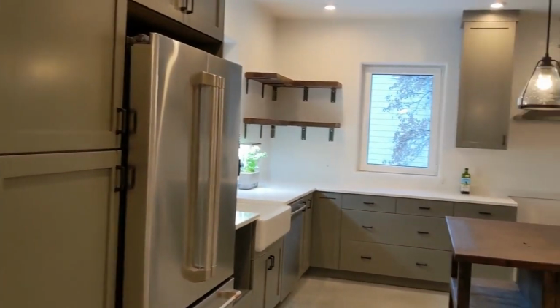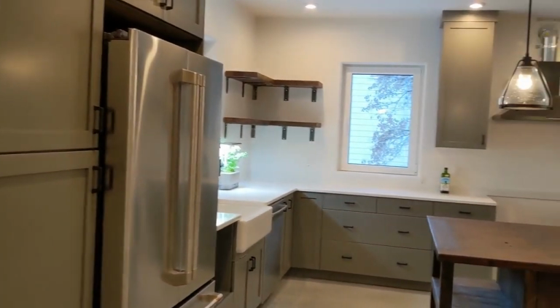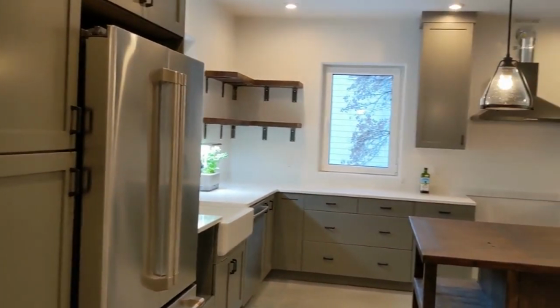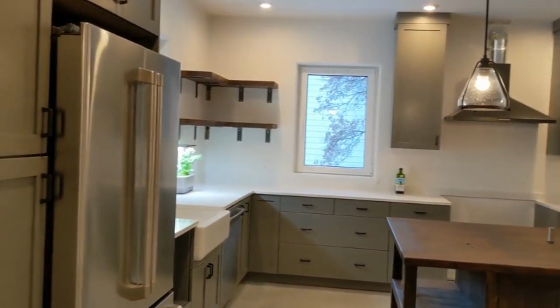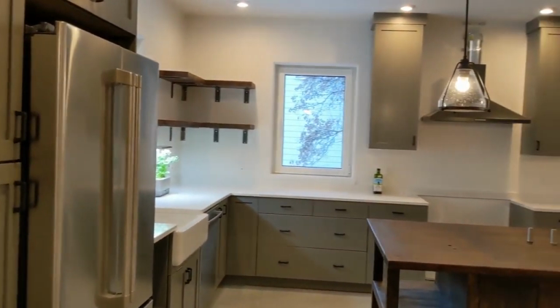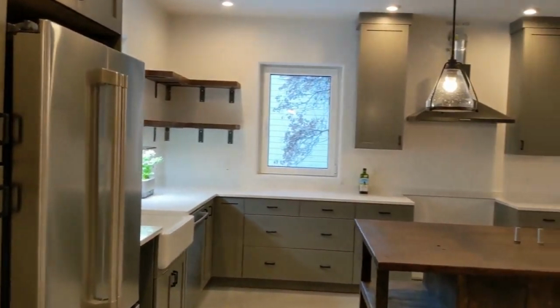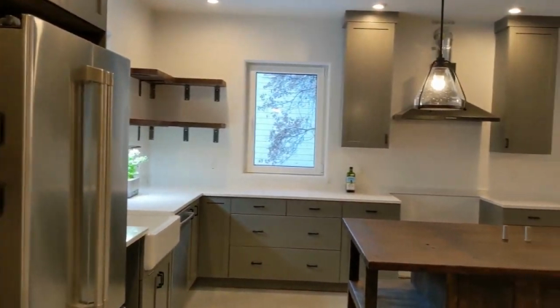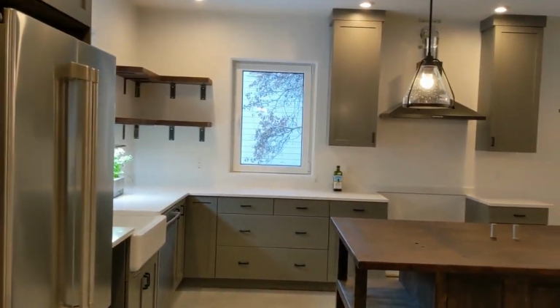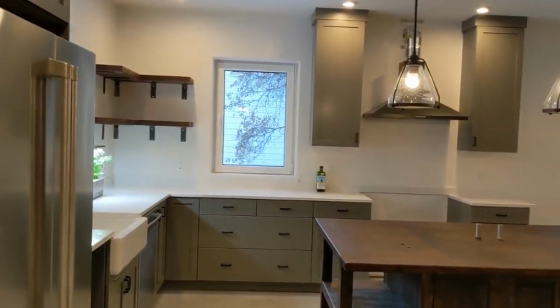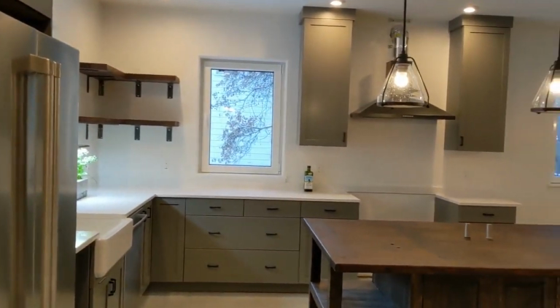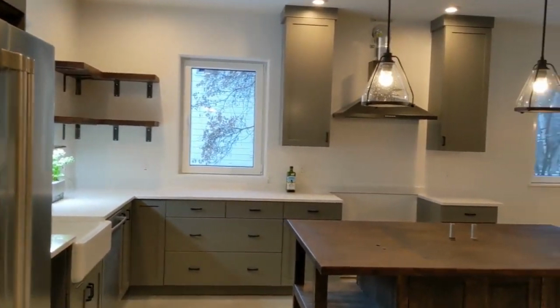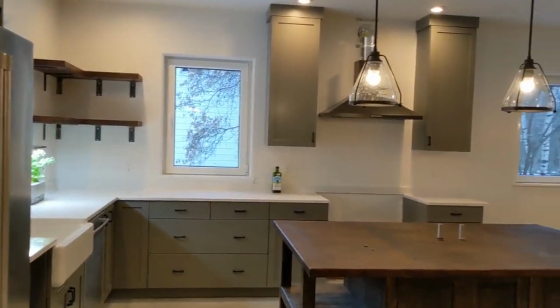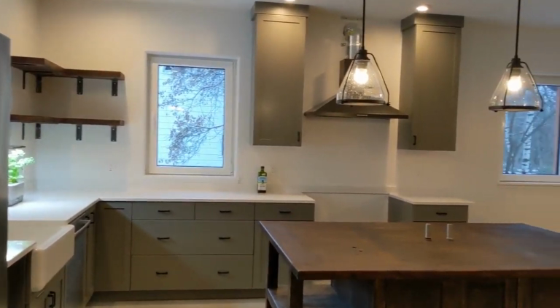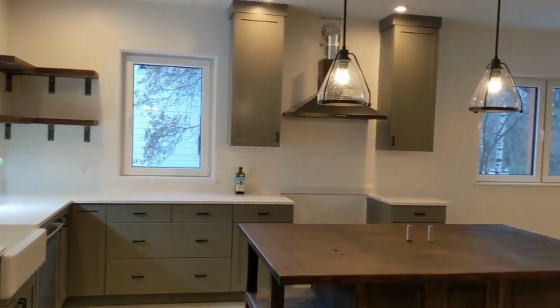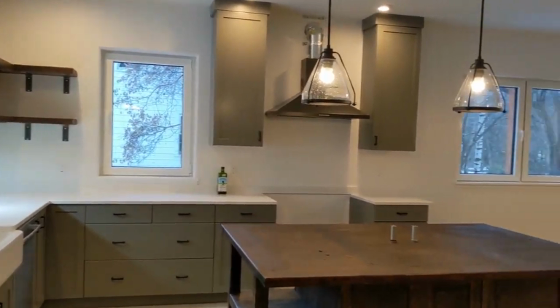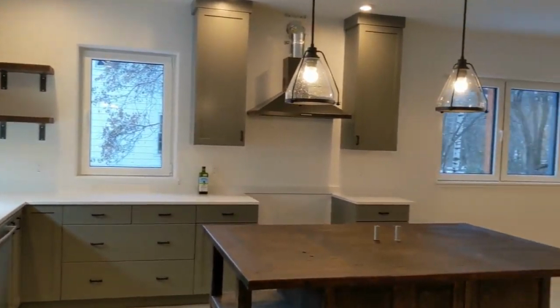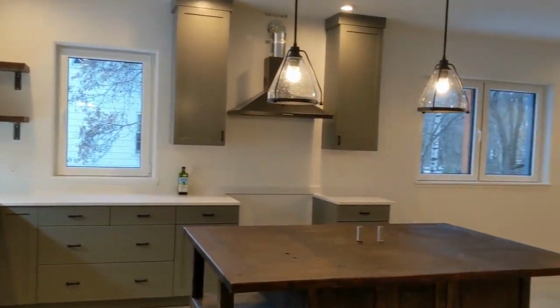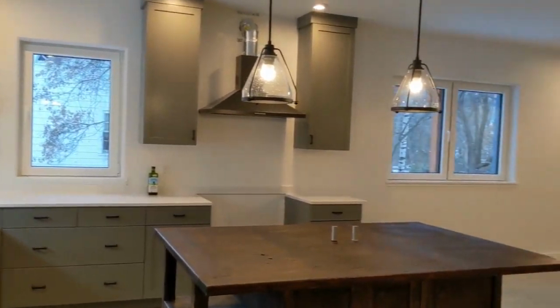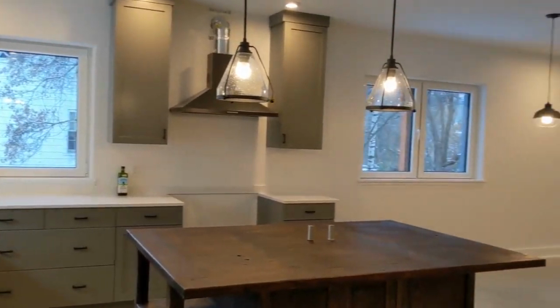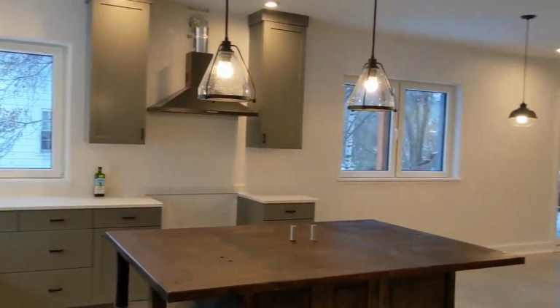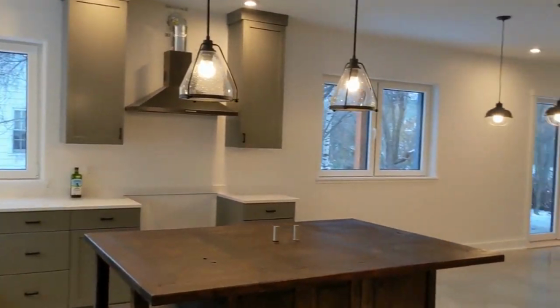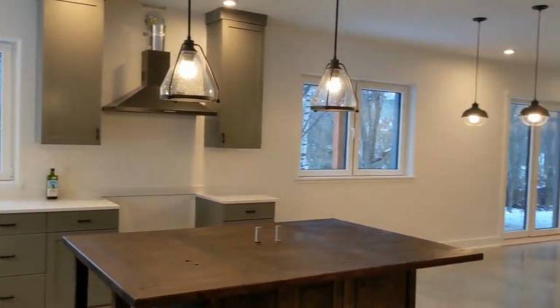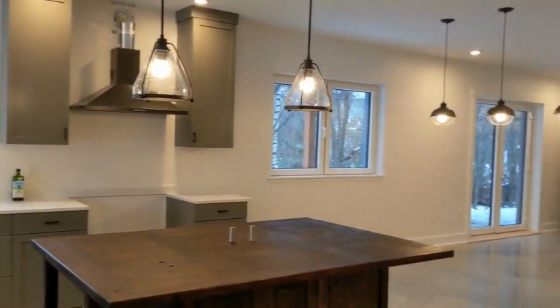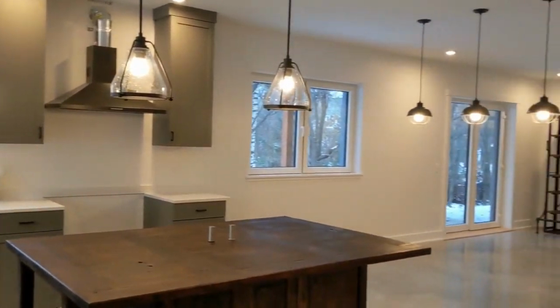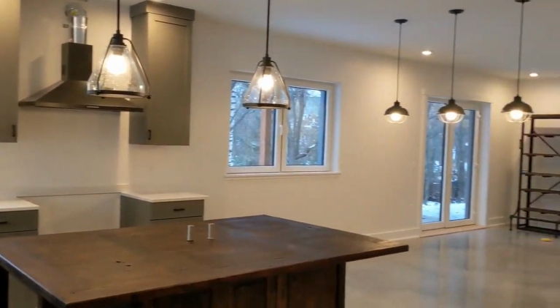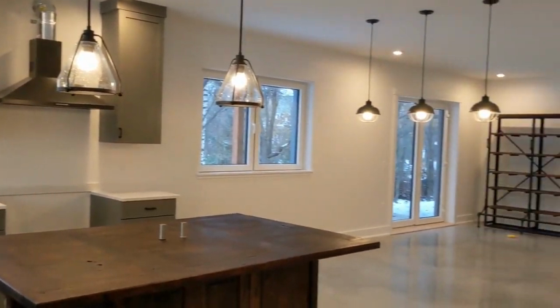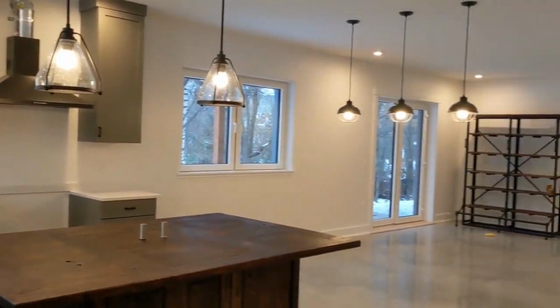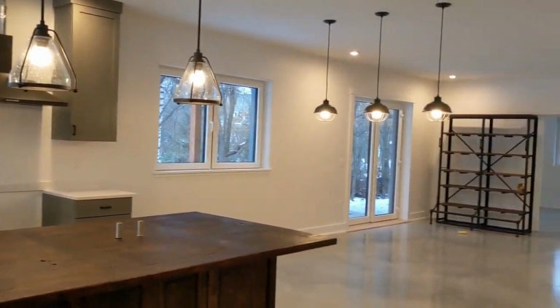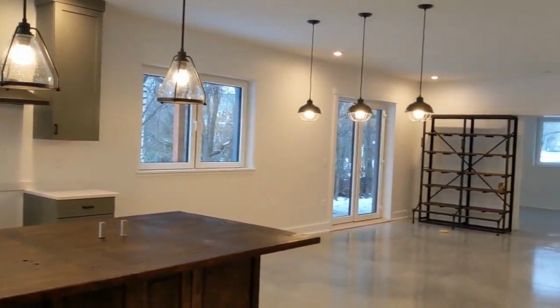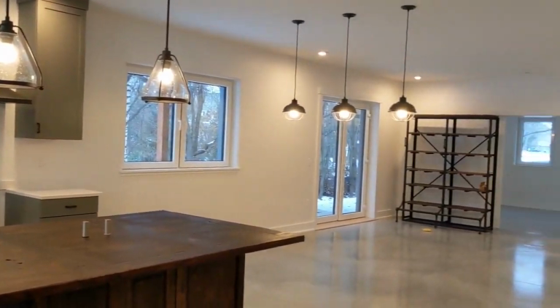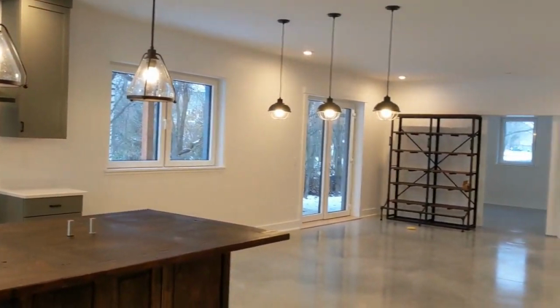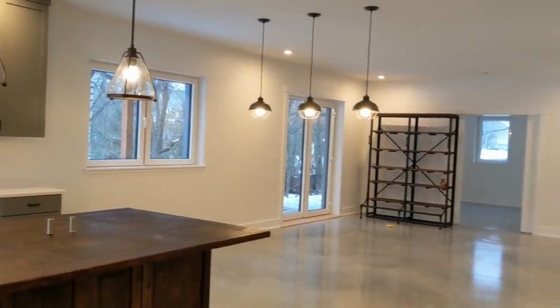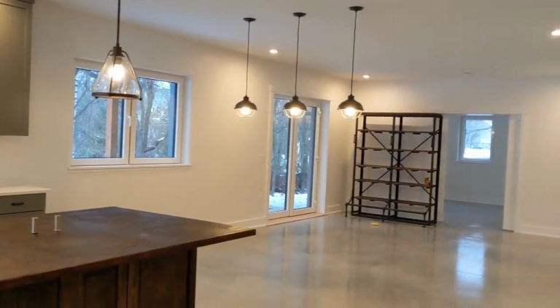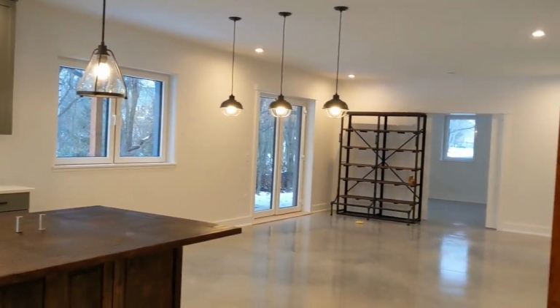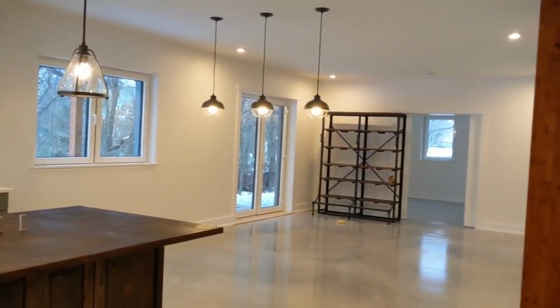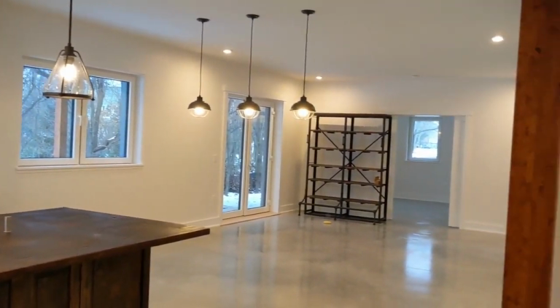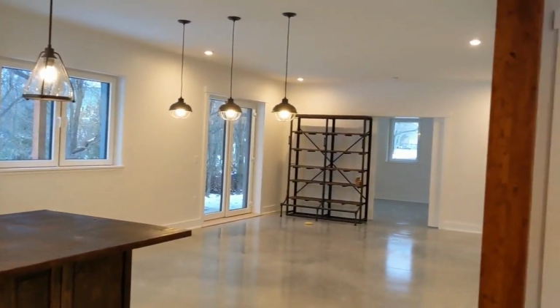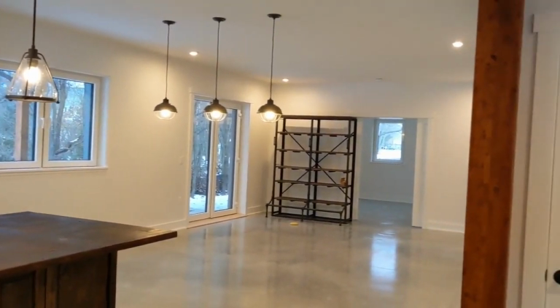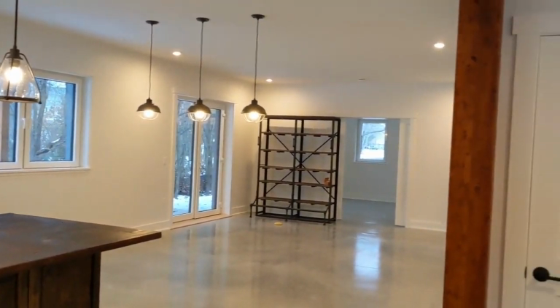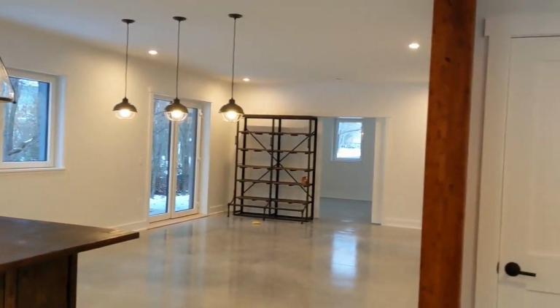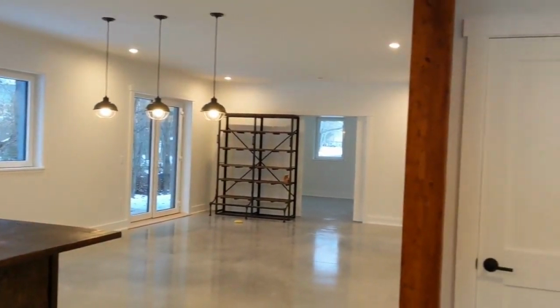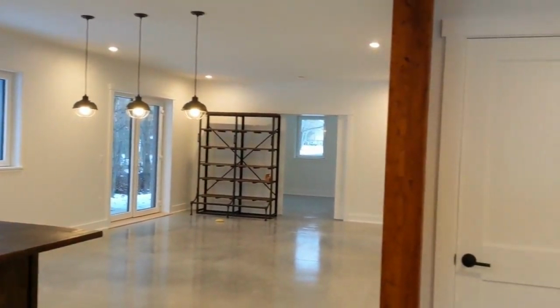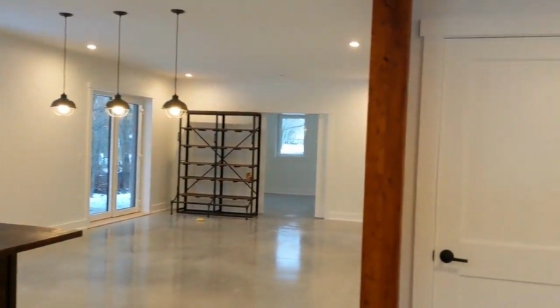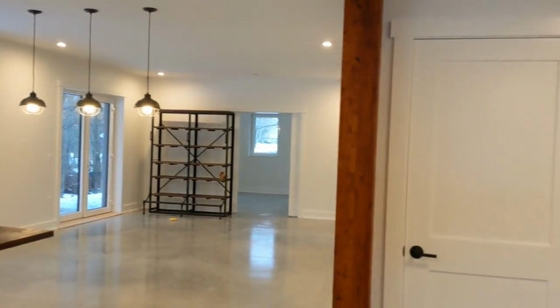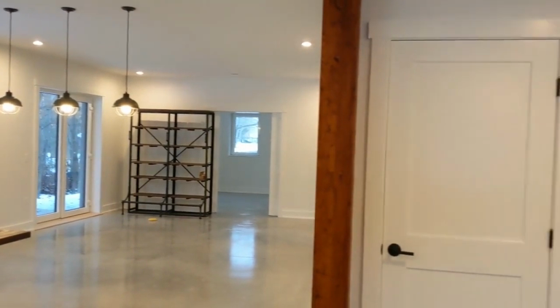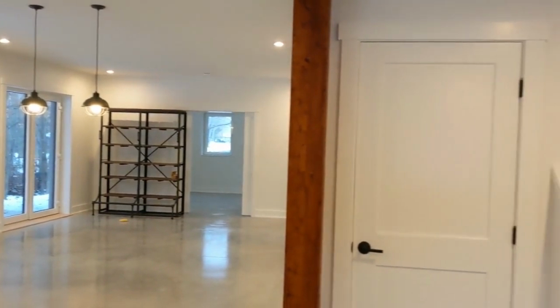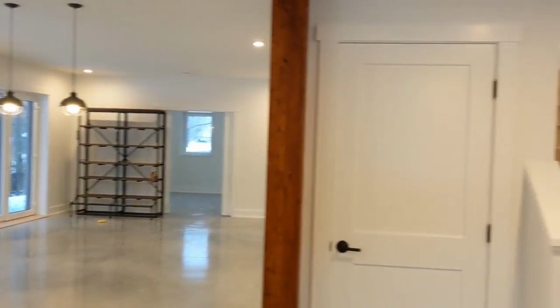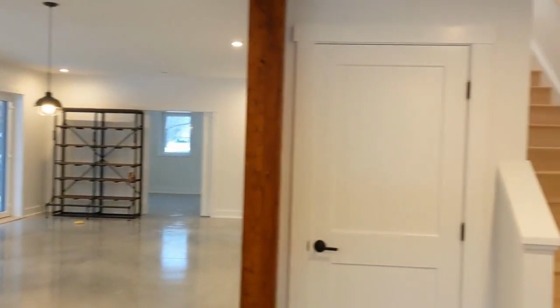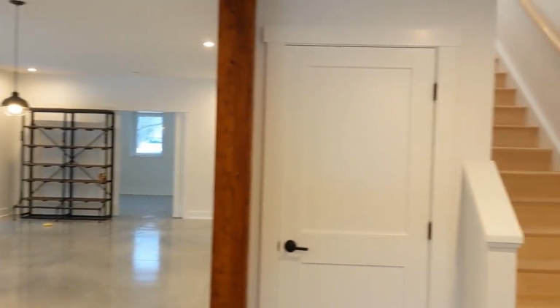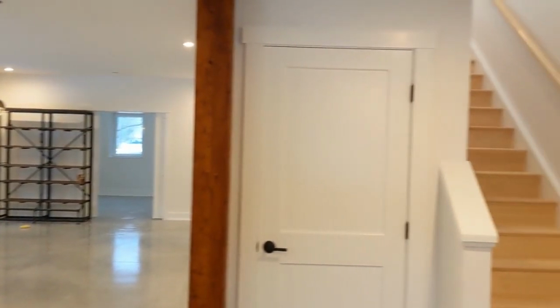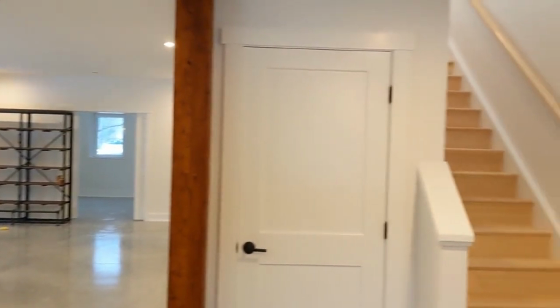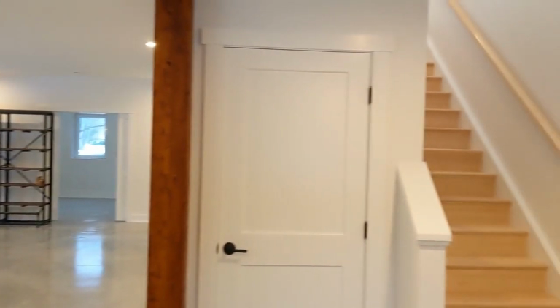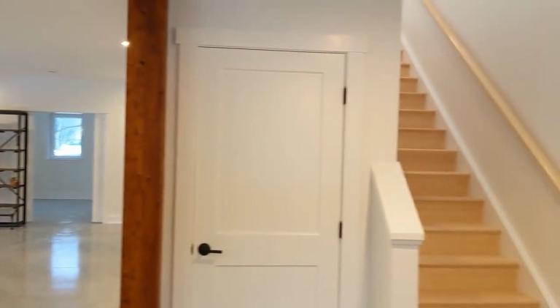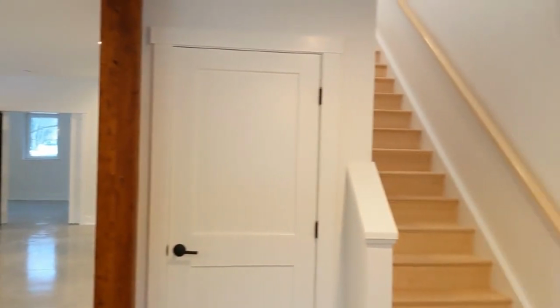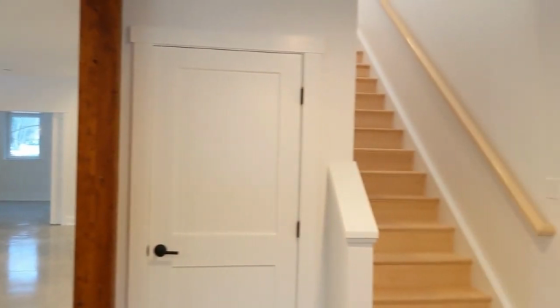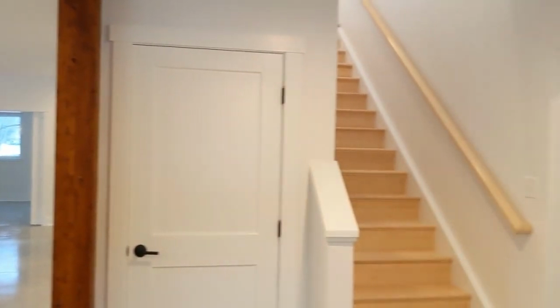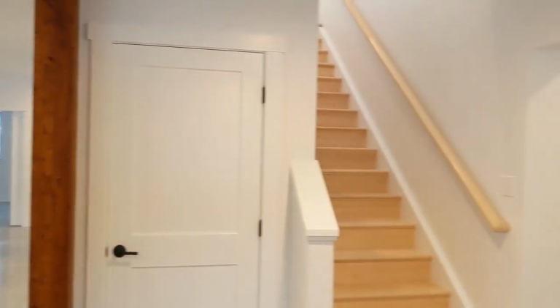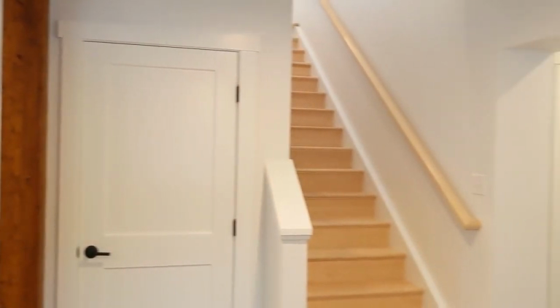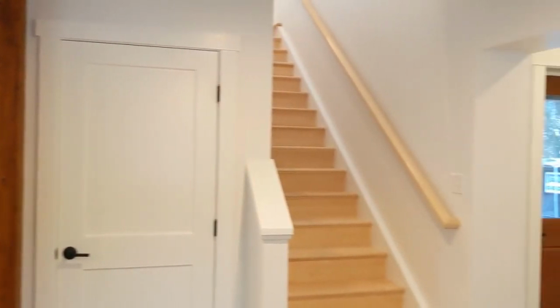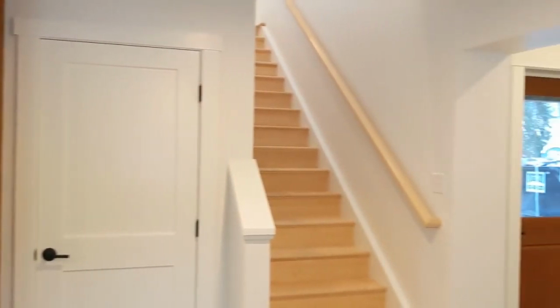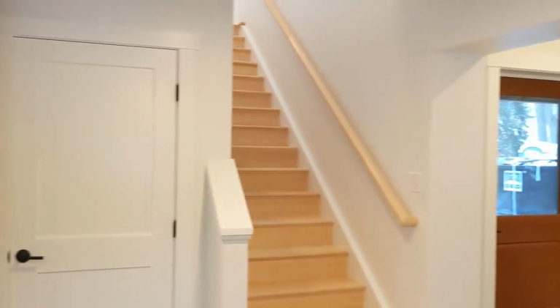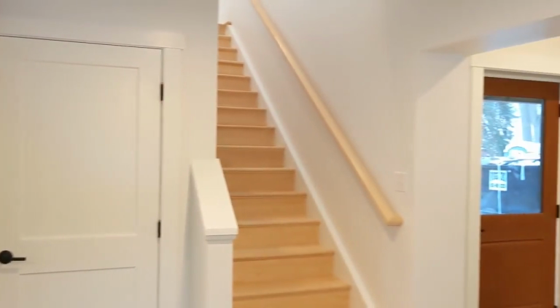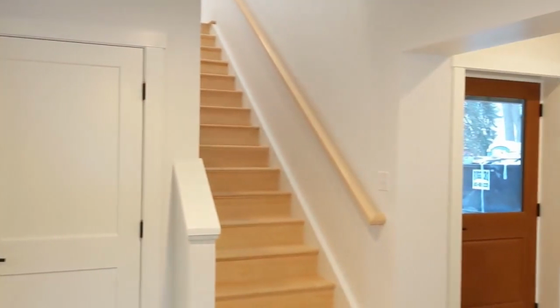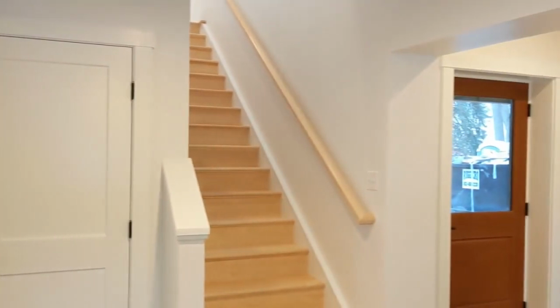I hope you've enjoyed this tour of a nearly complete Varm Style Unity Home in Hanover, New Hampshire.